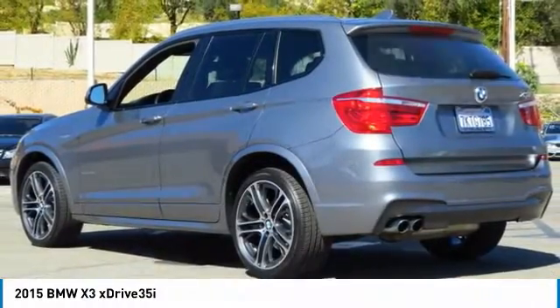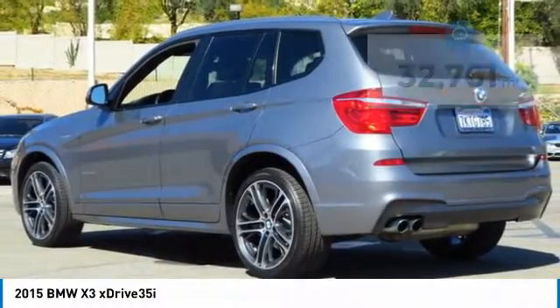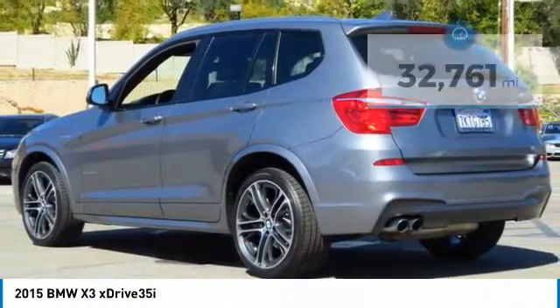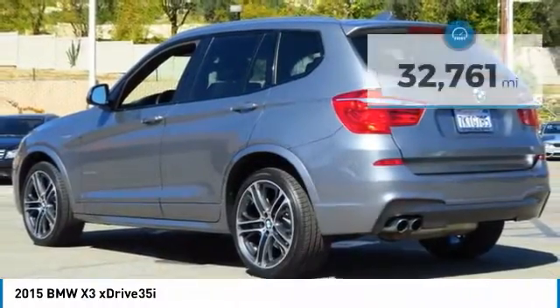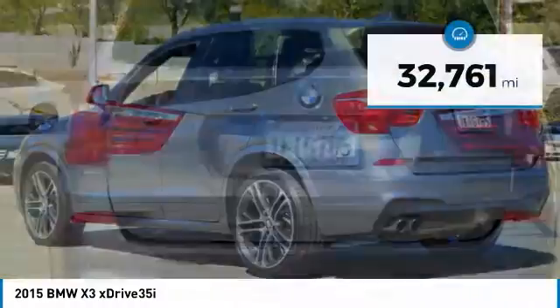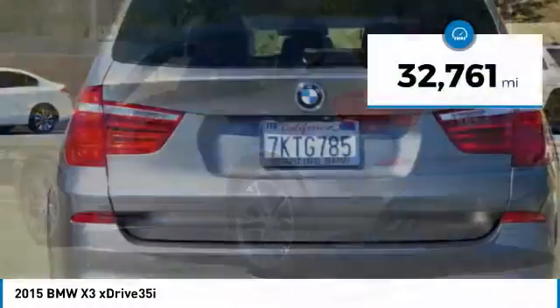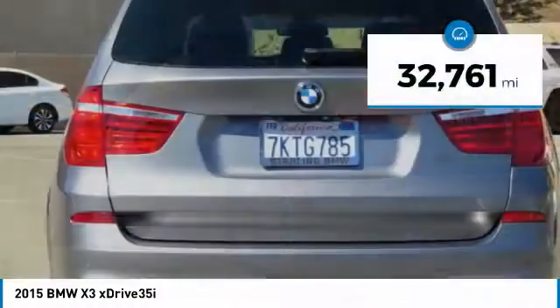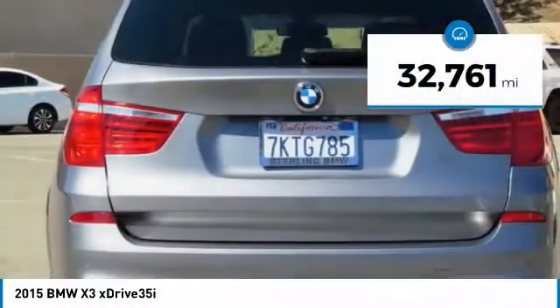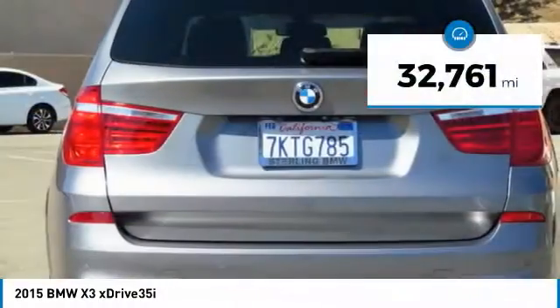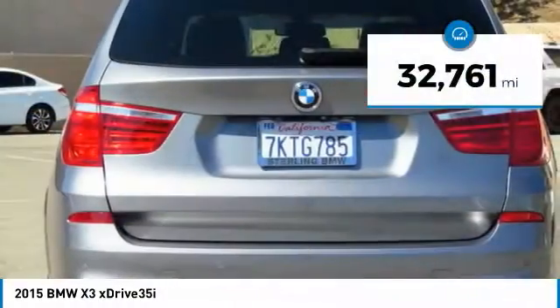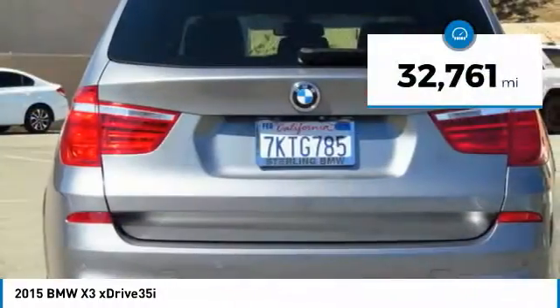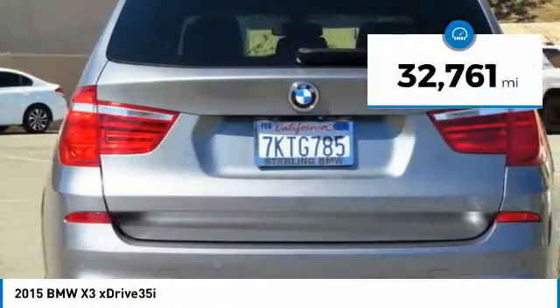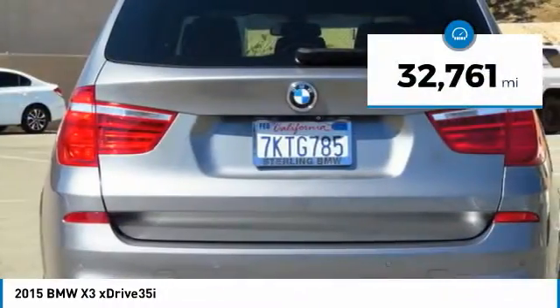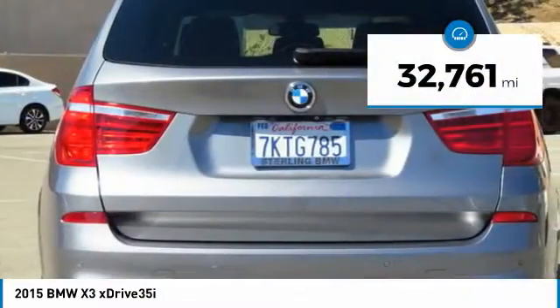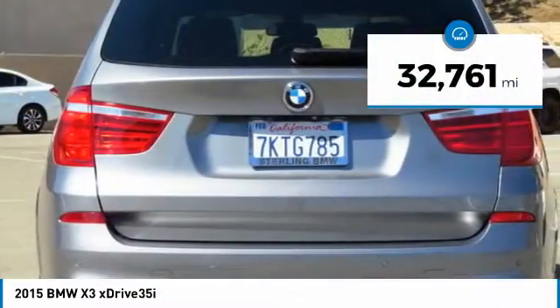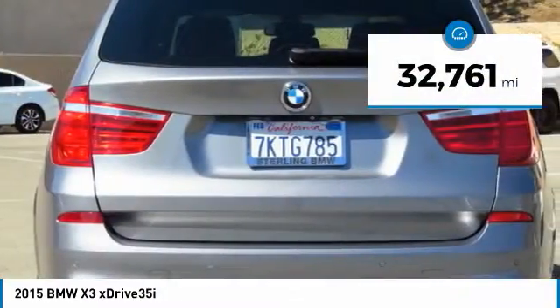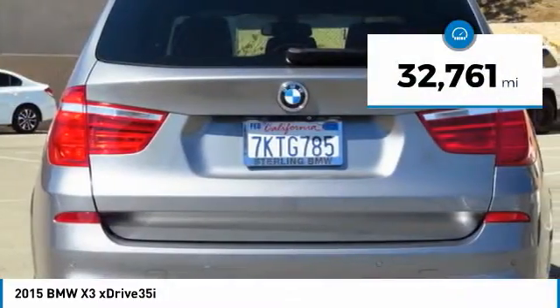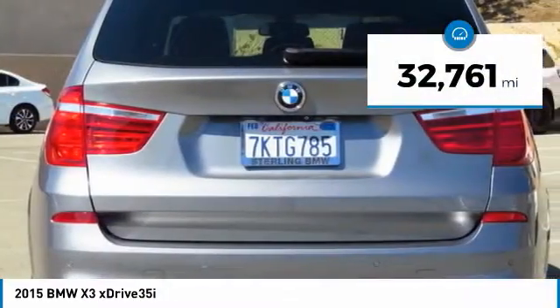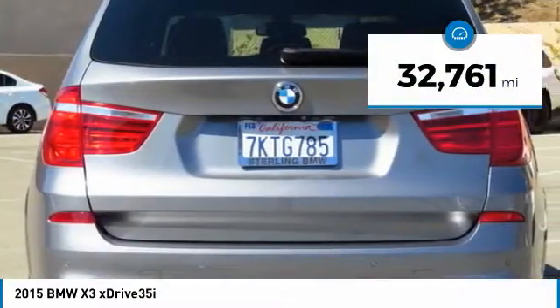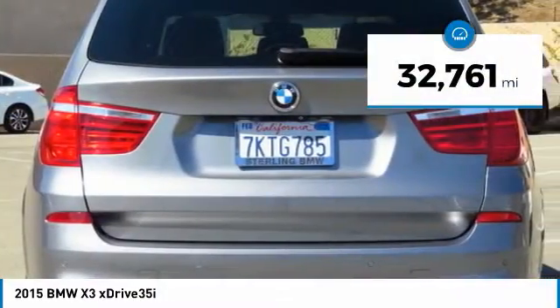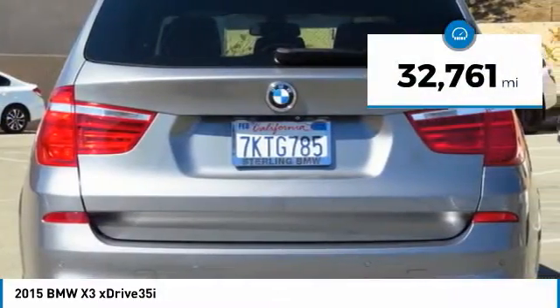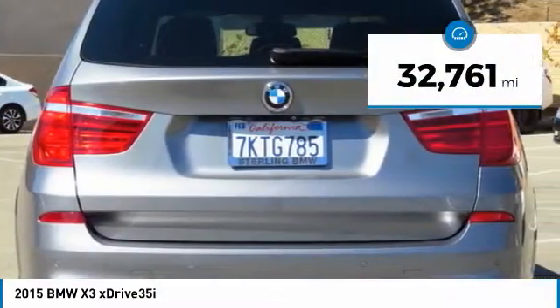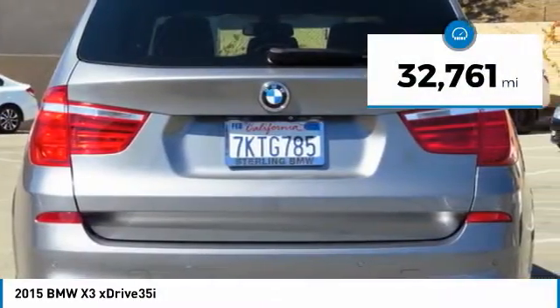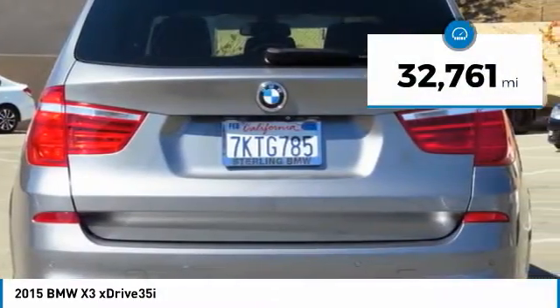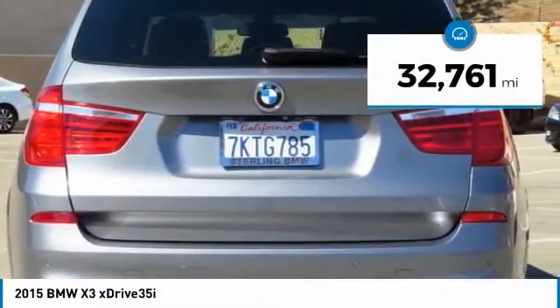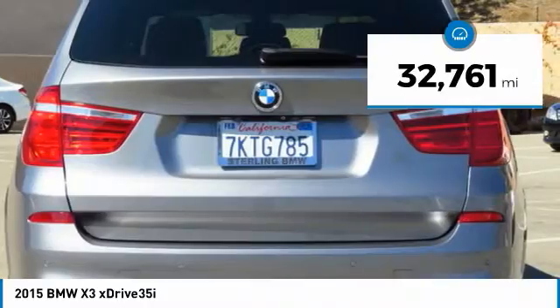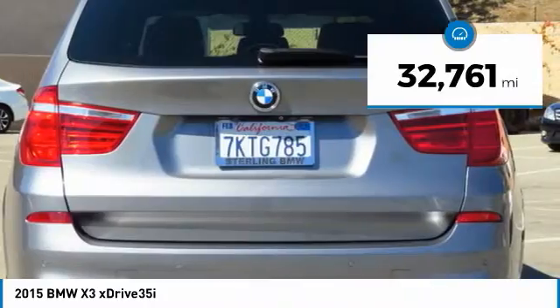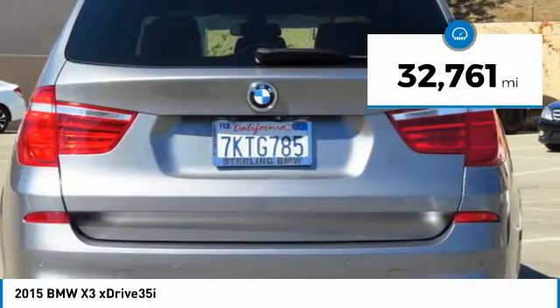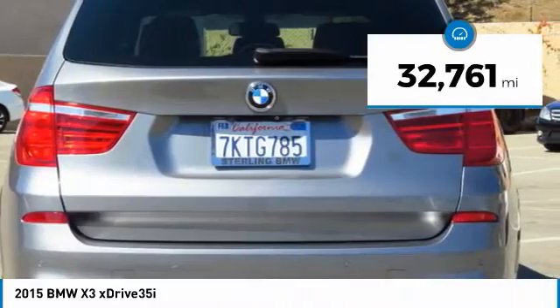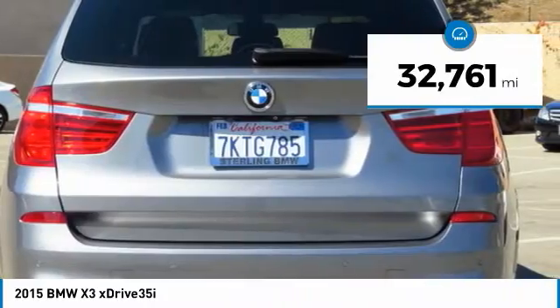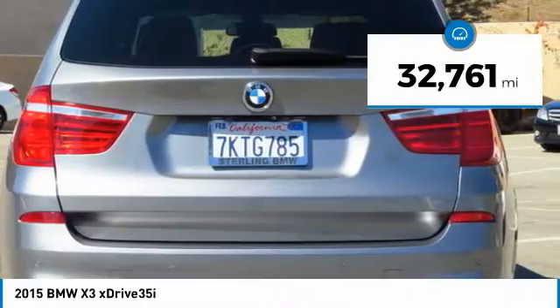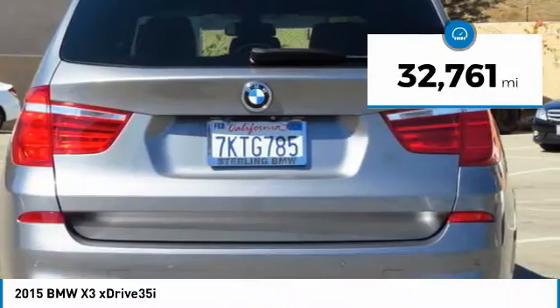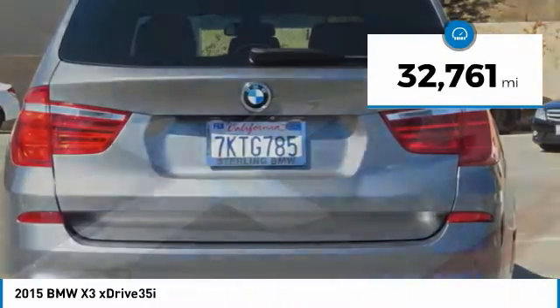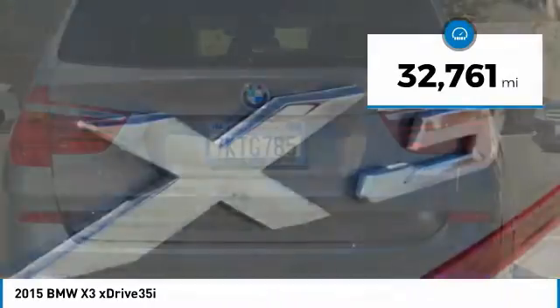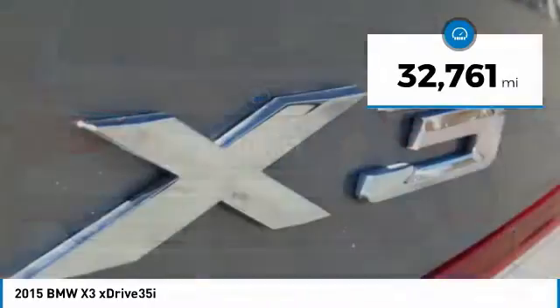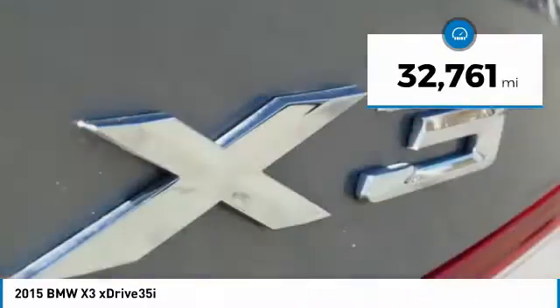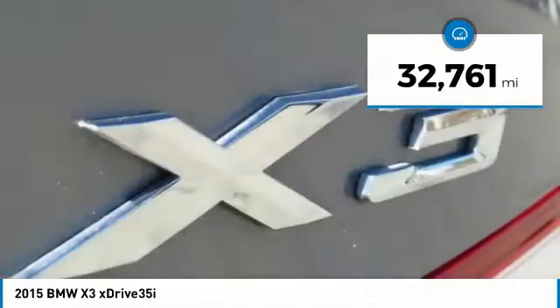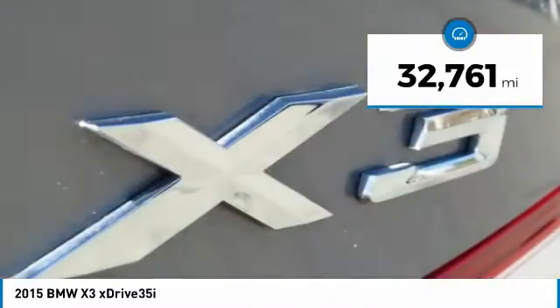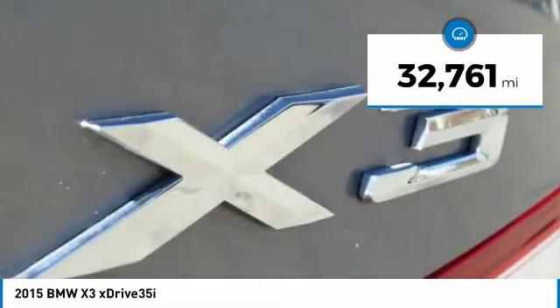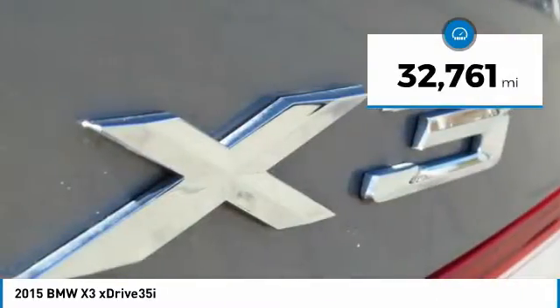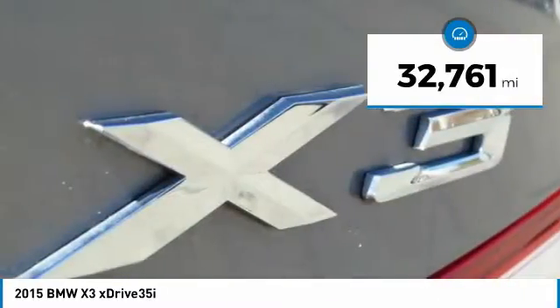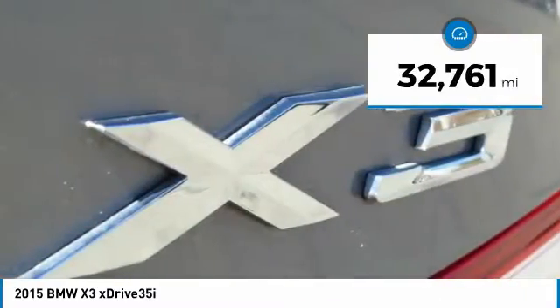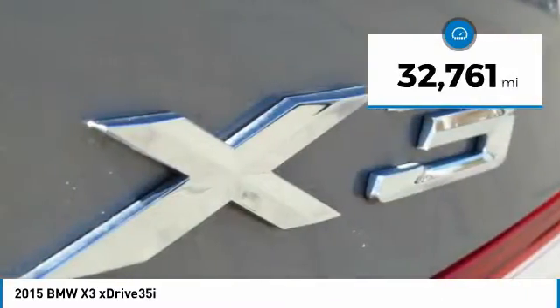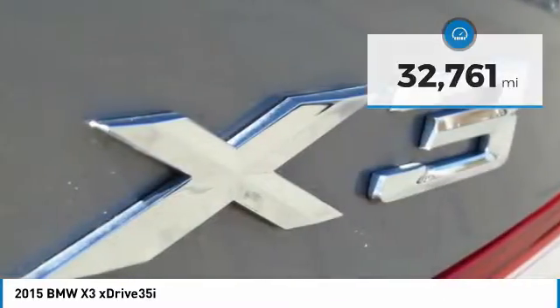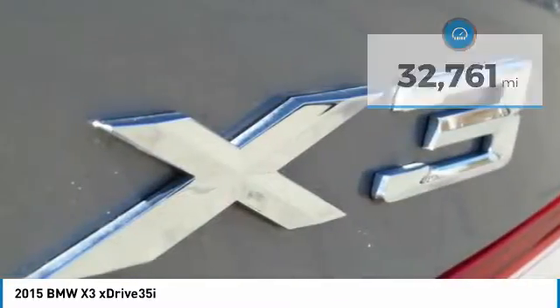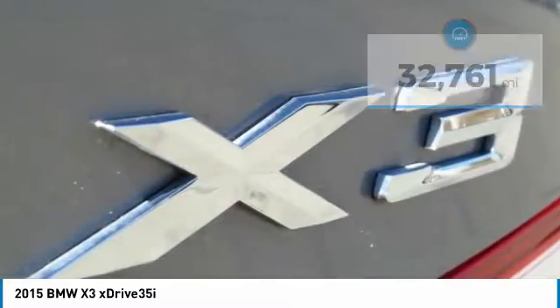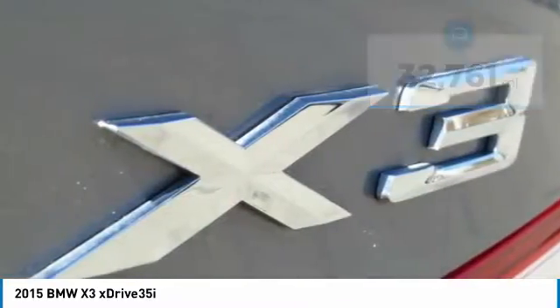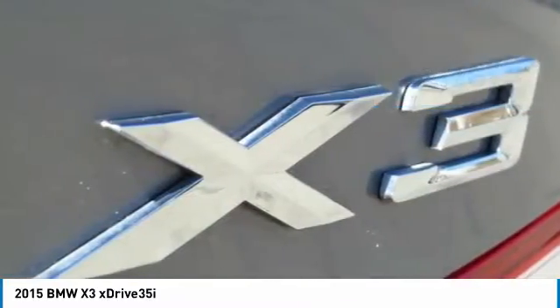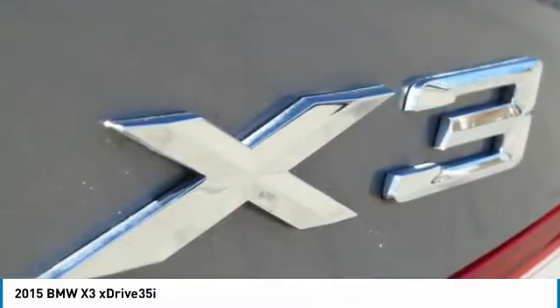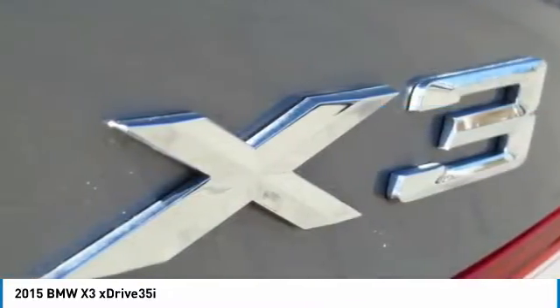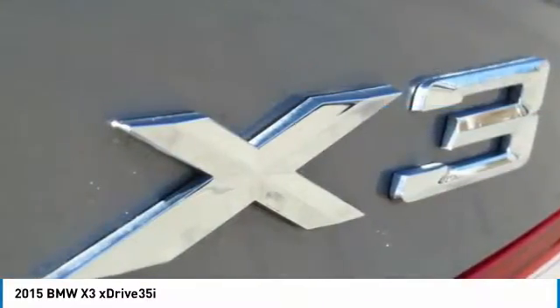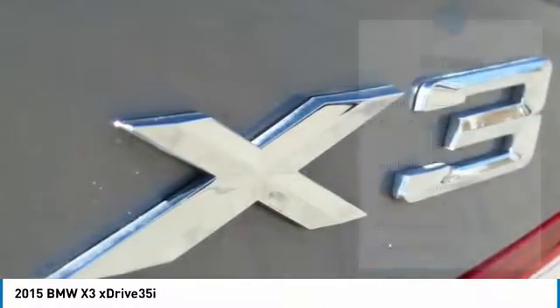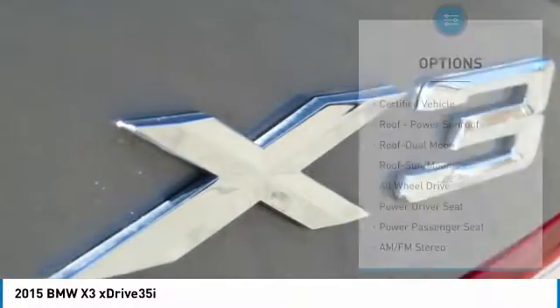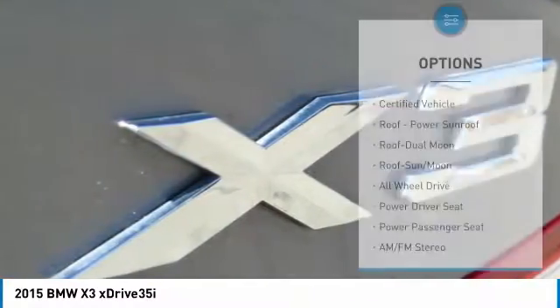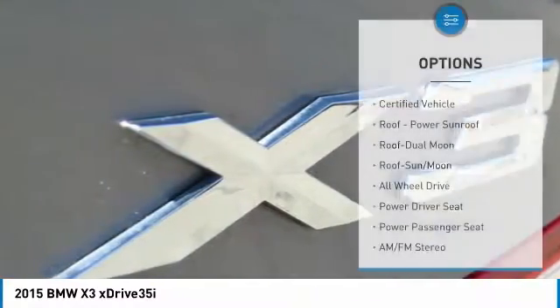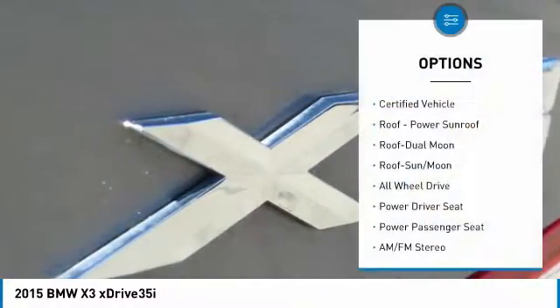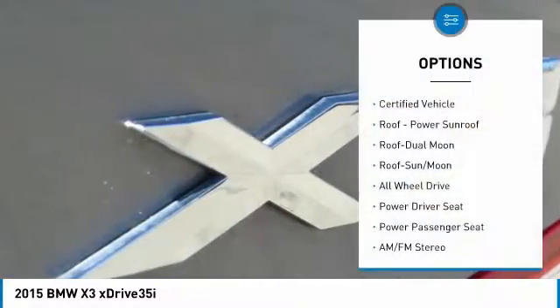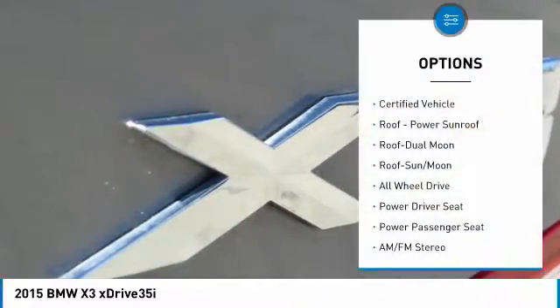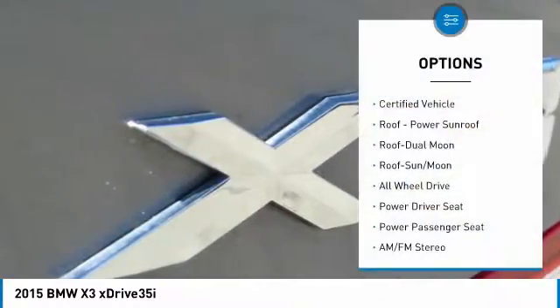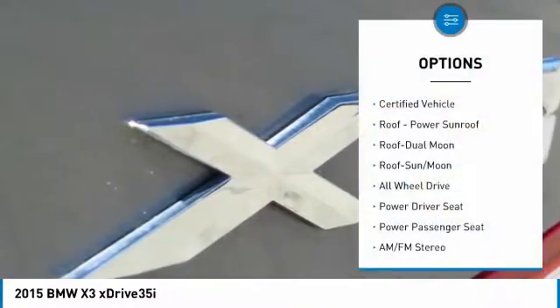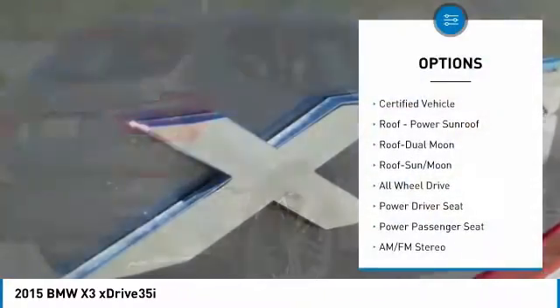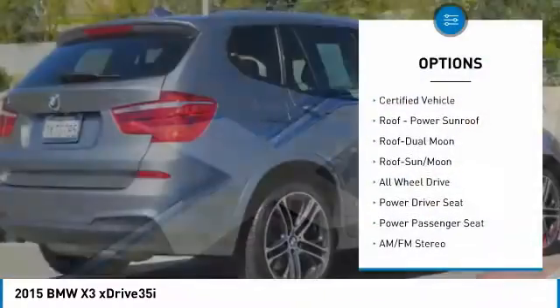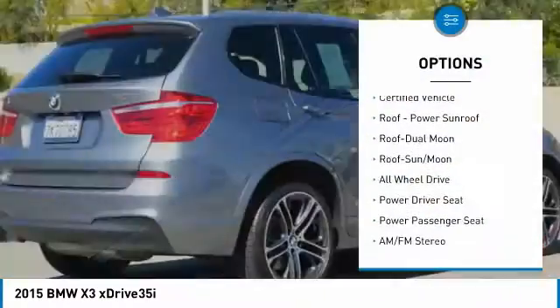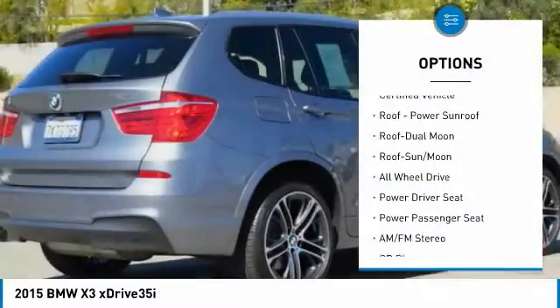This vehicle has less than 35,000 miles. Here are some of this vehicle's great options: all-wheel drive.